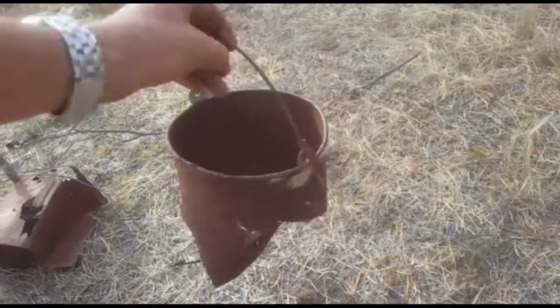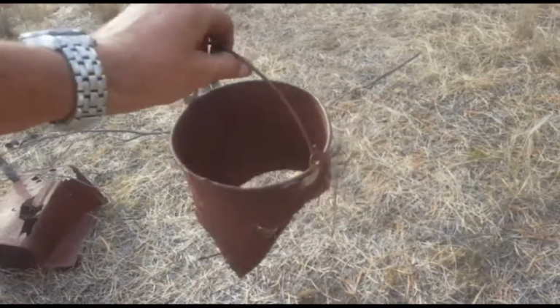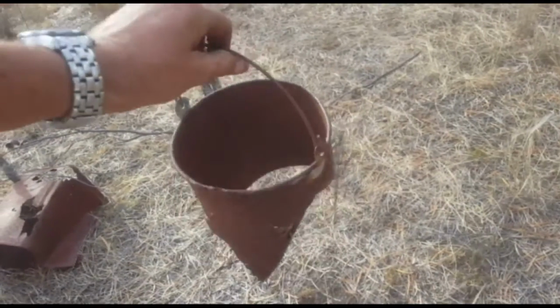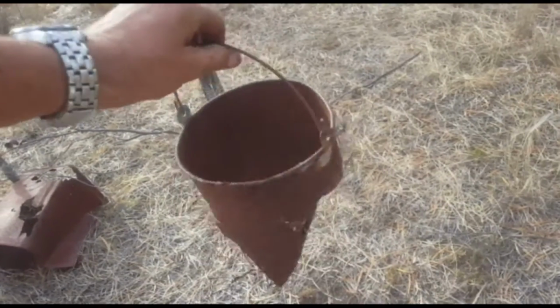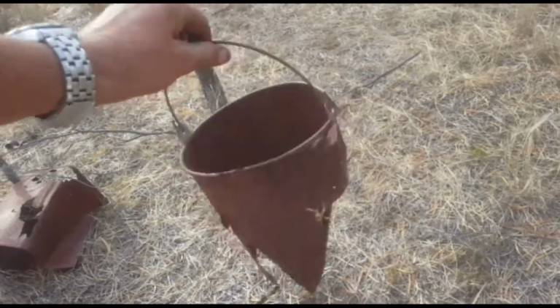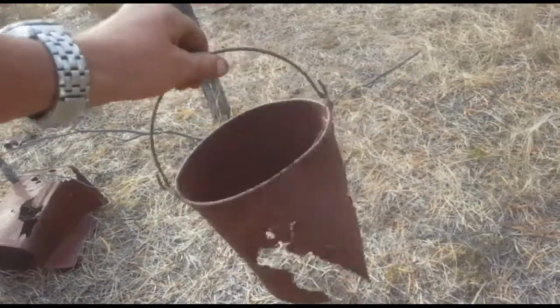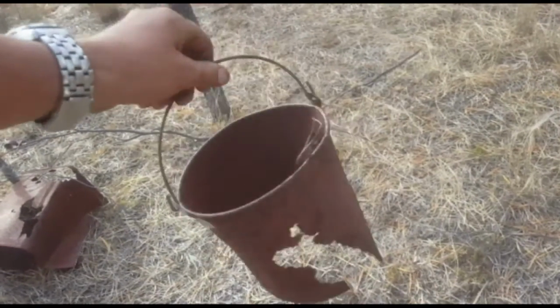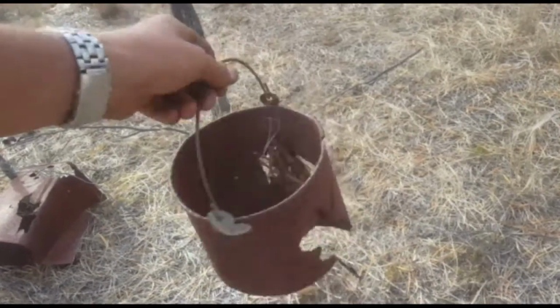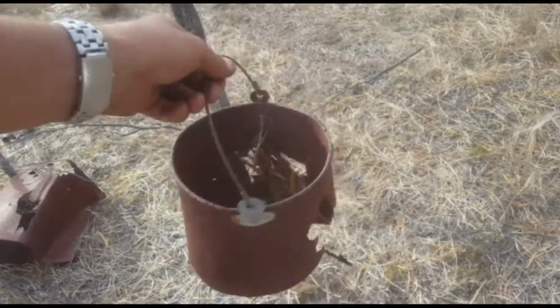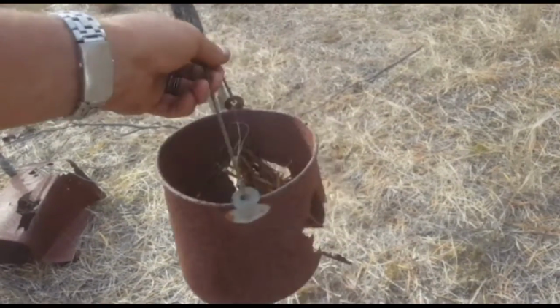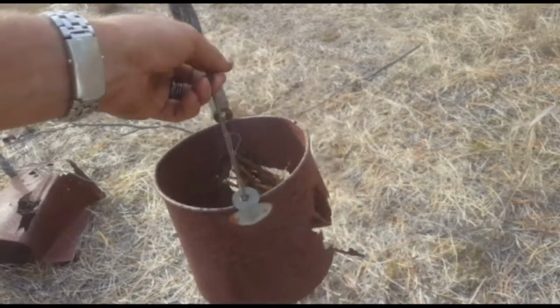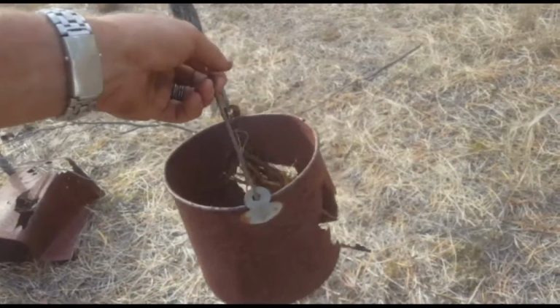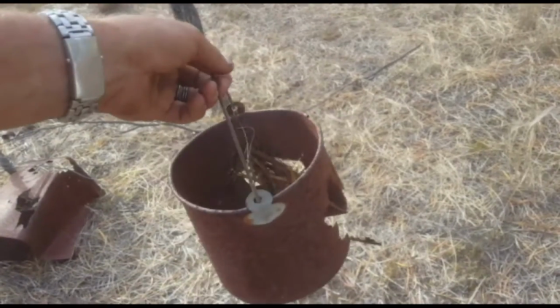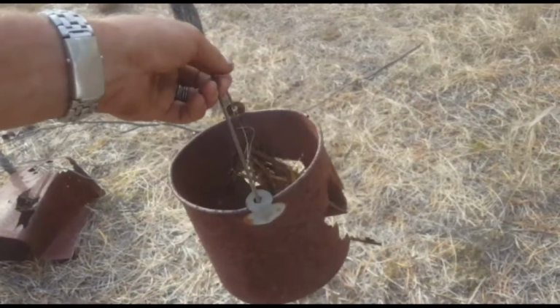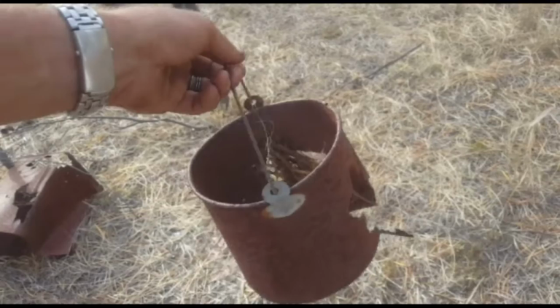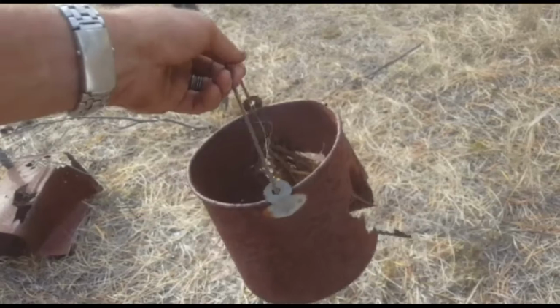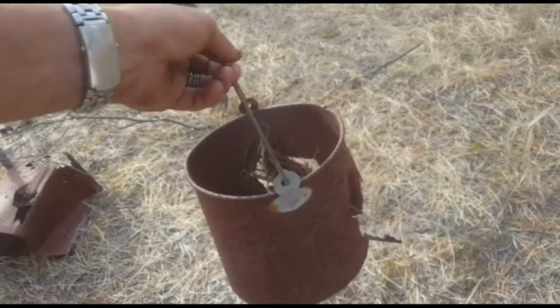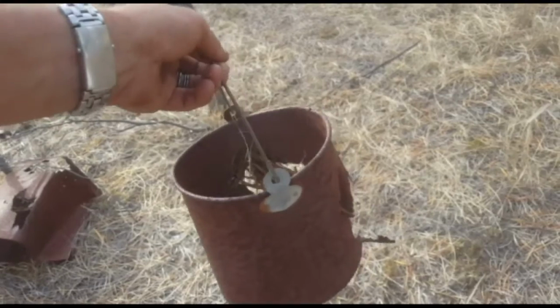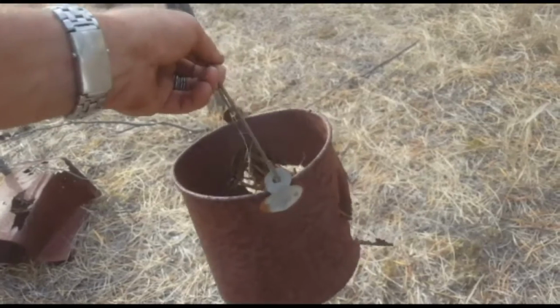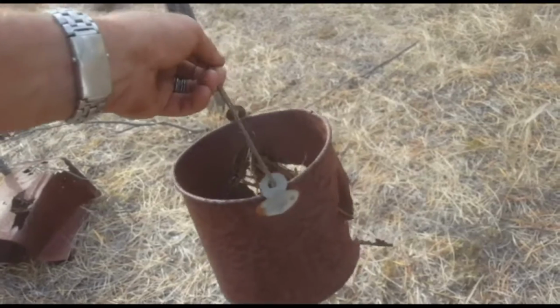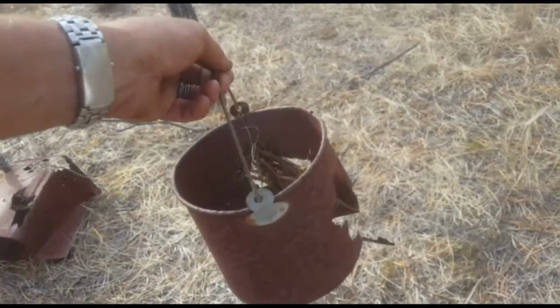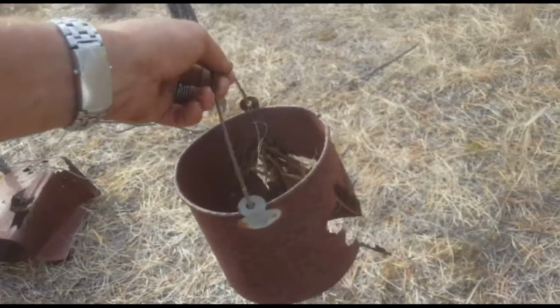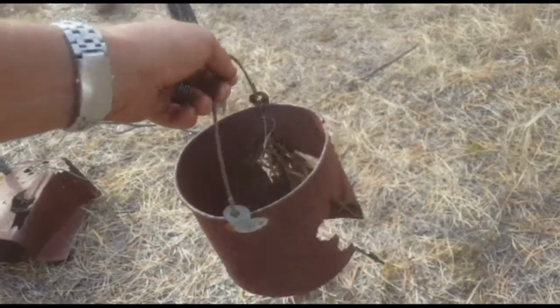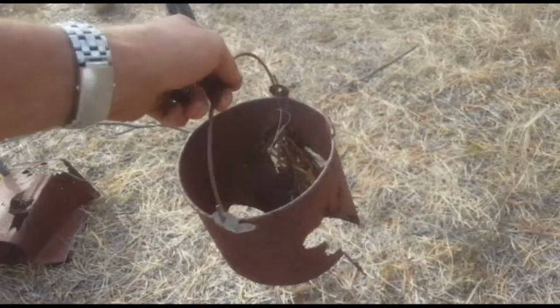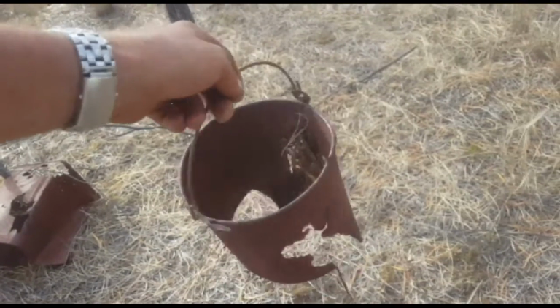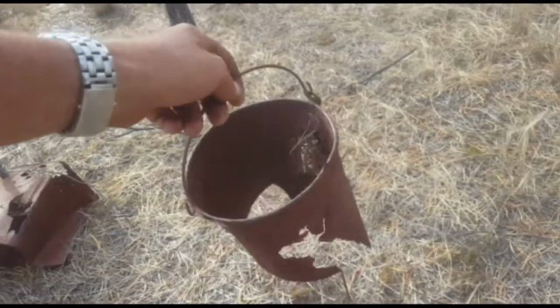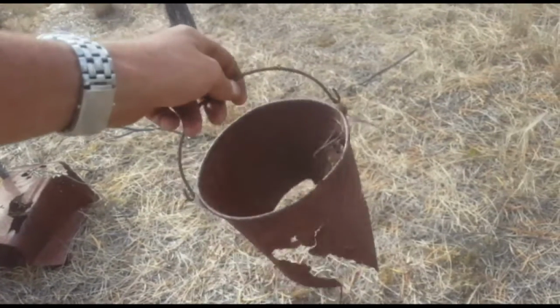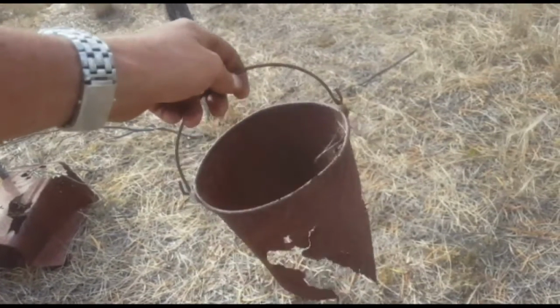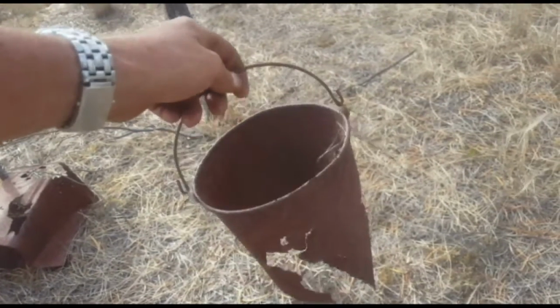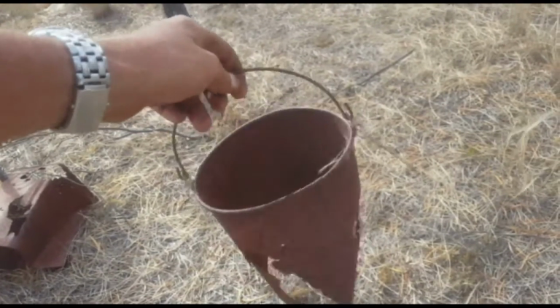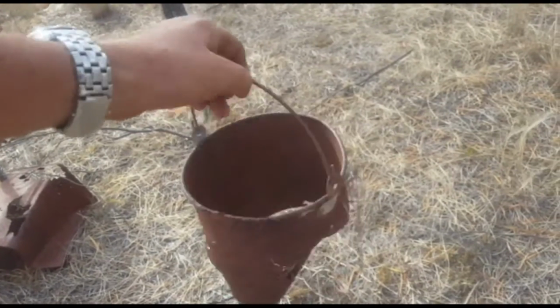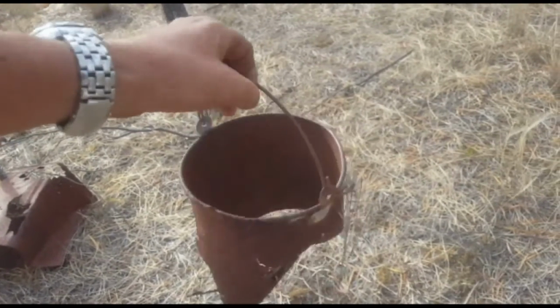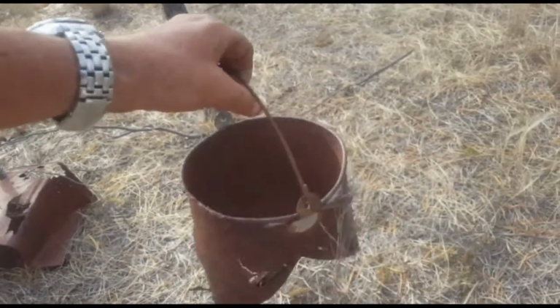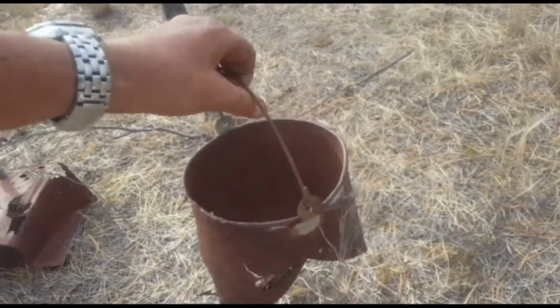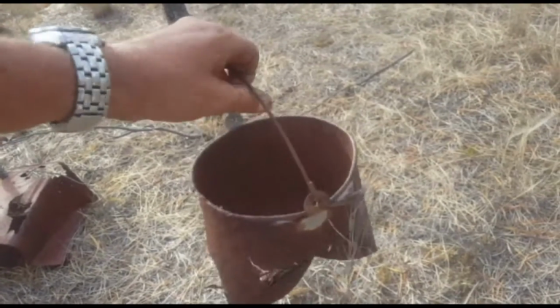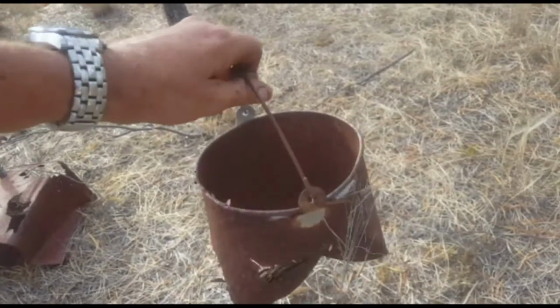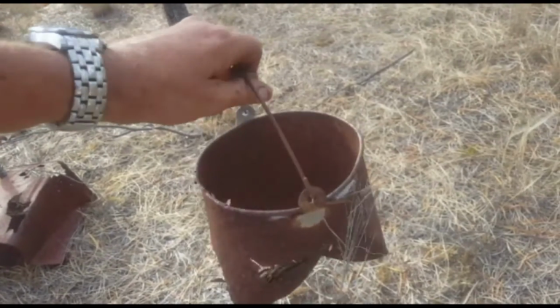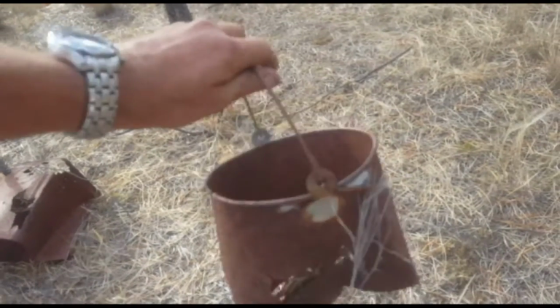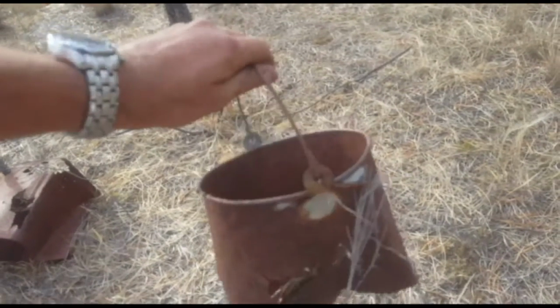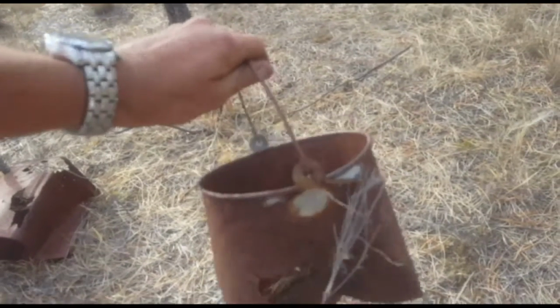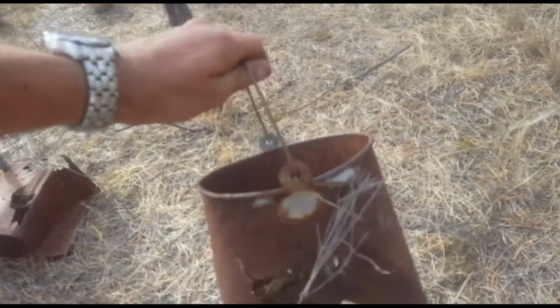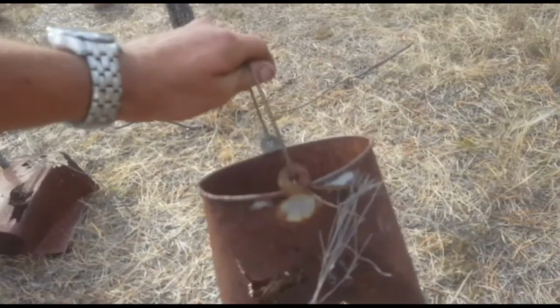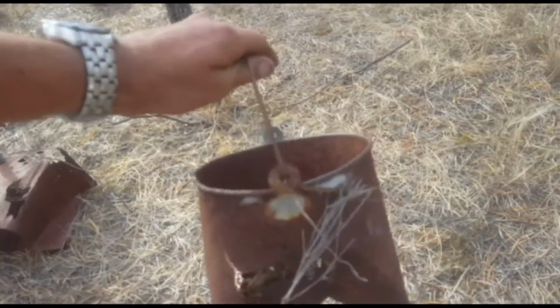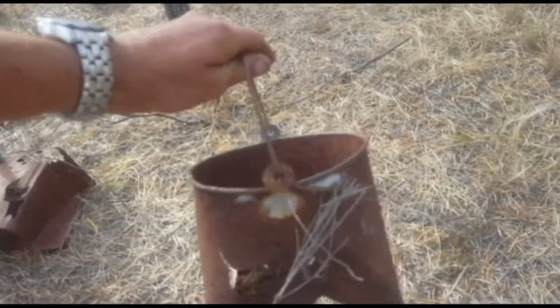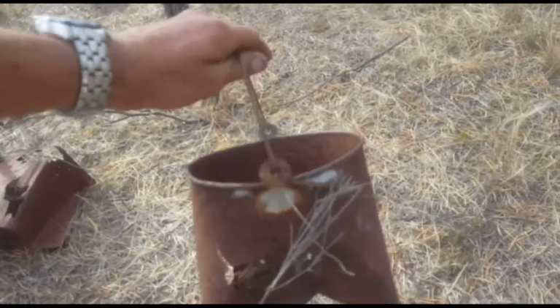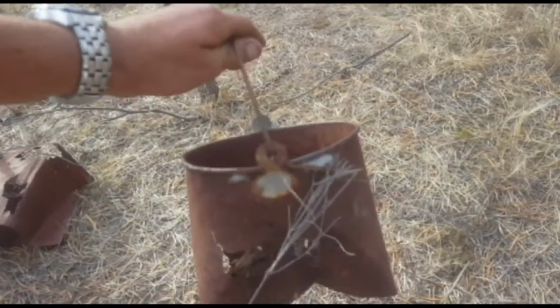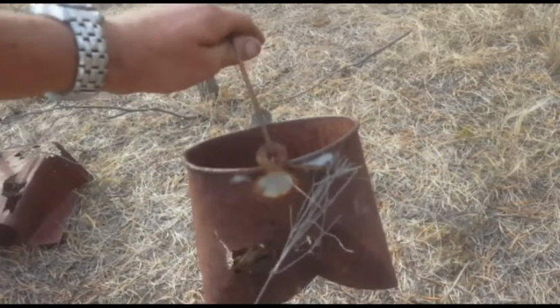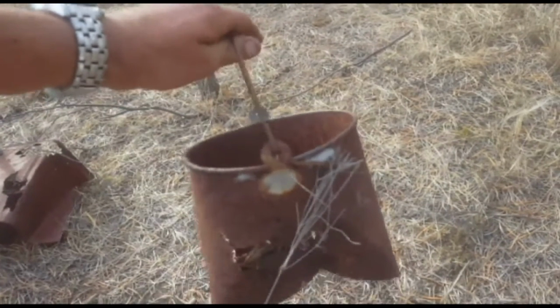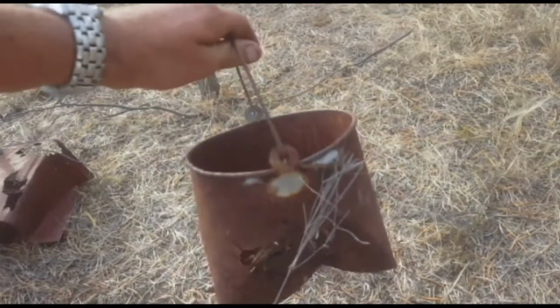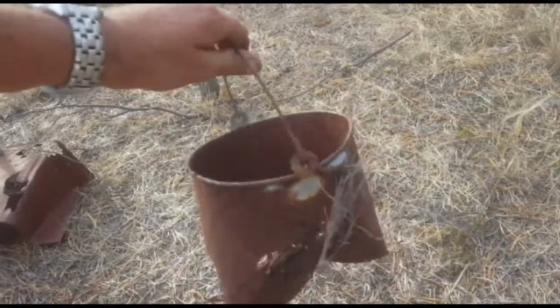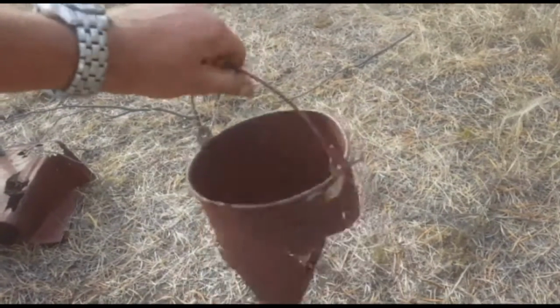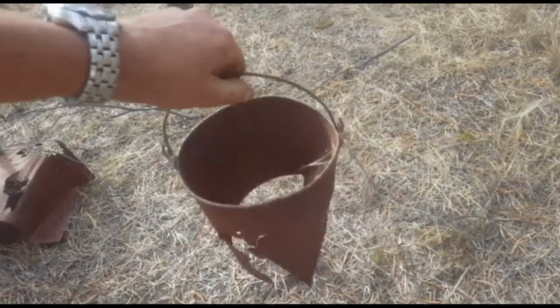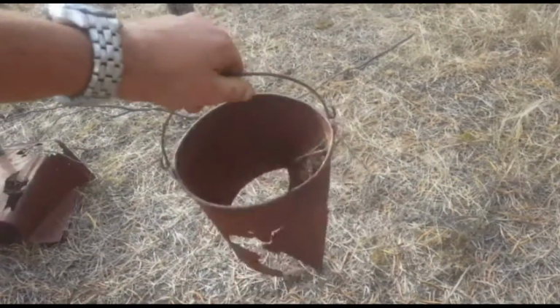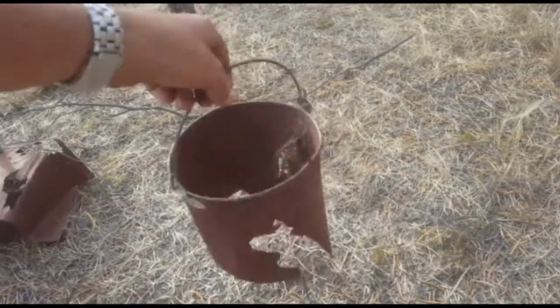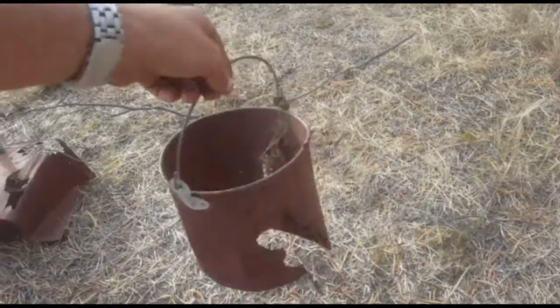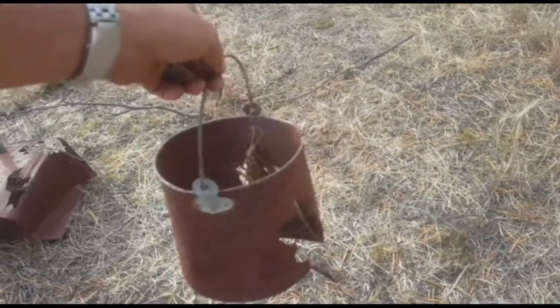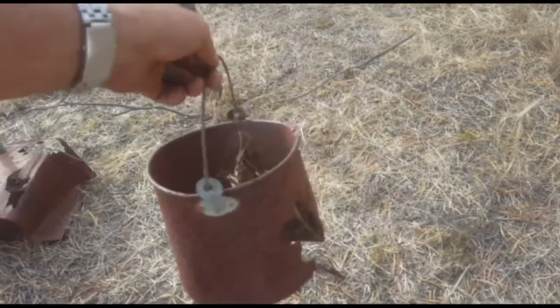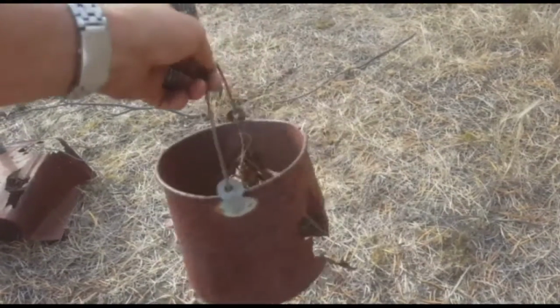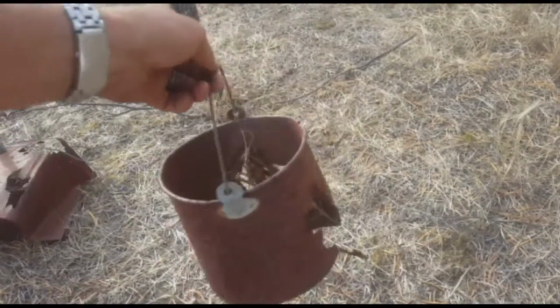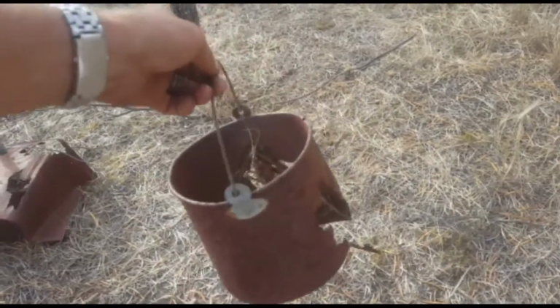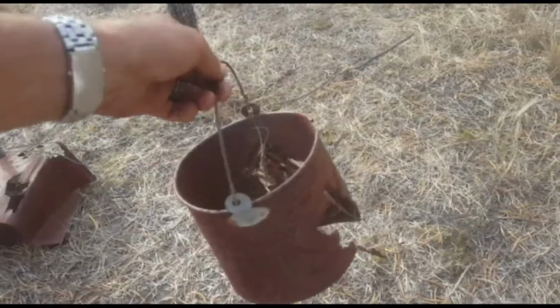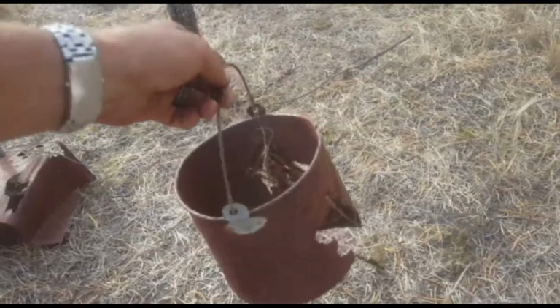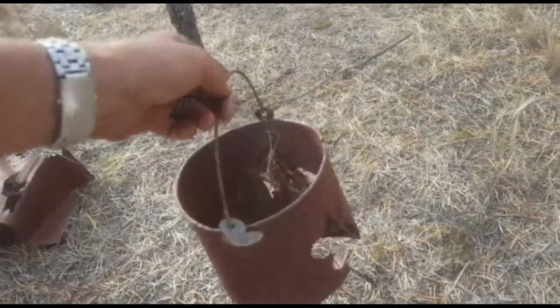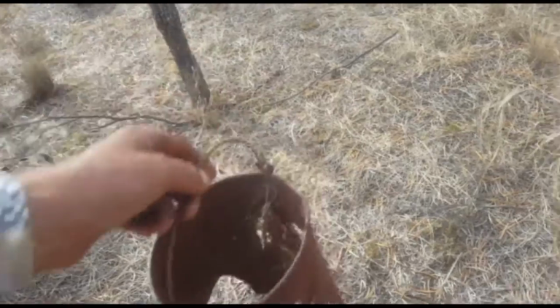It's a billy can — that's how they used to boil the hot water back in the old days to have a cup of tea. It's a nice old Australian relic. A few bottles here guys, definitely more underneath this bark.